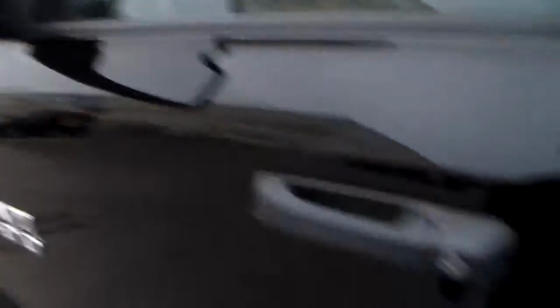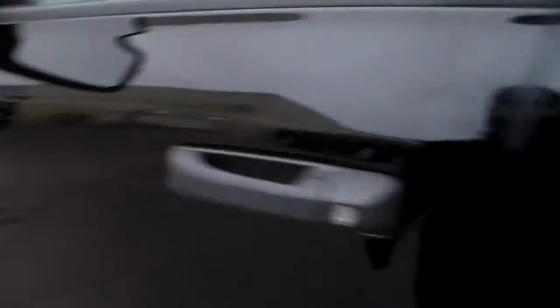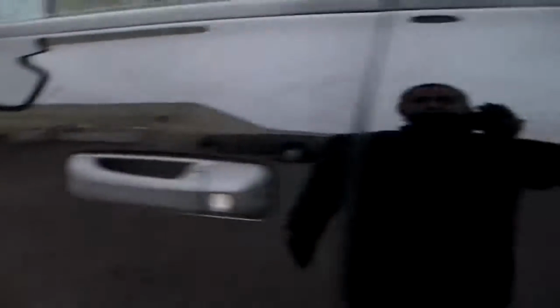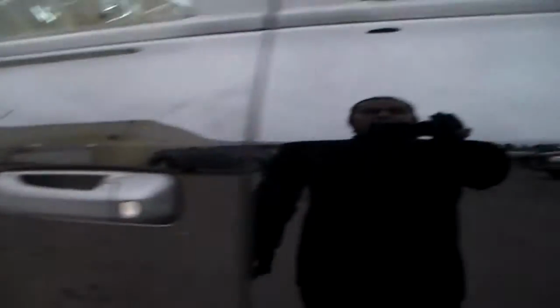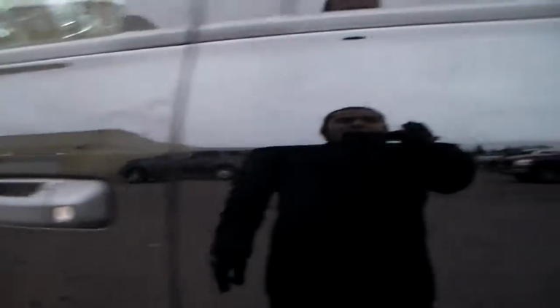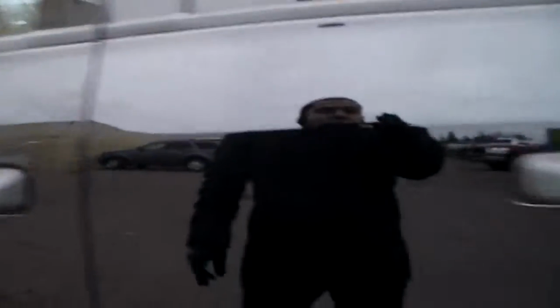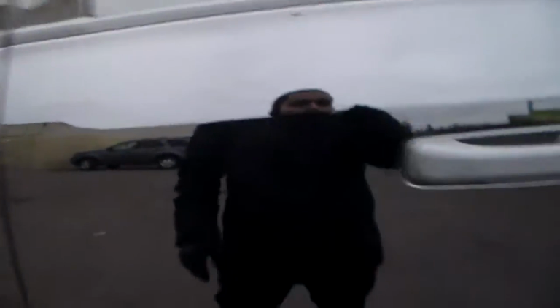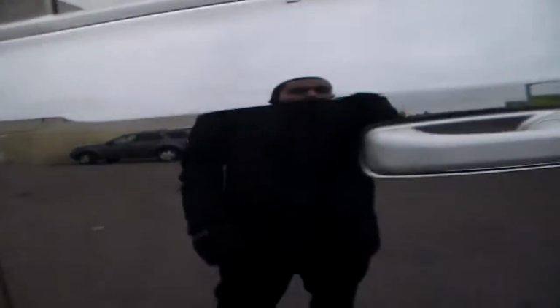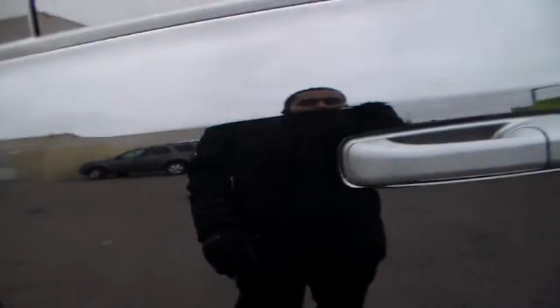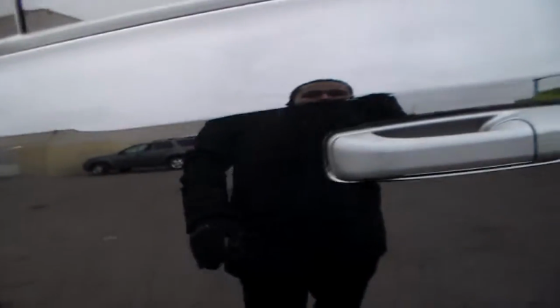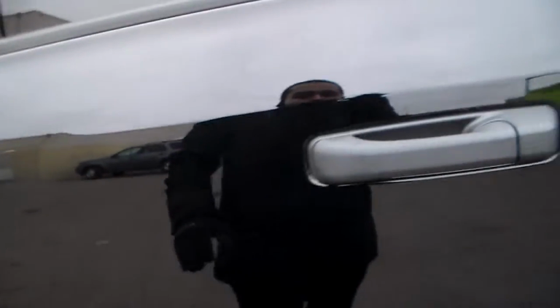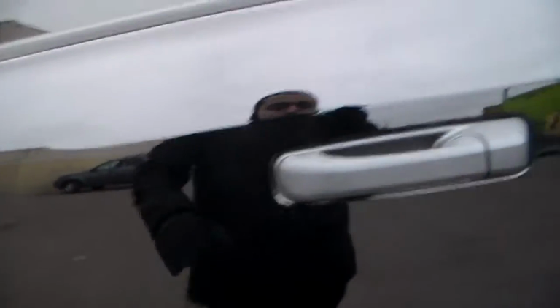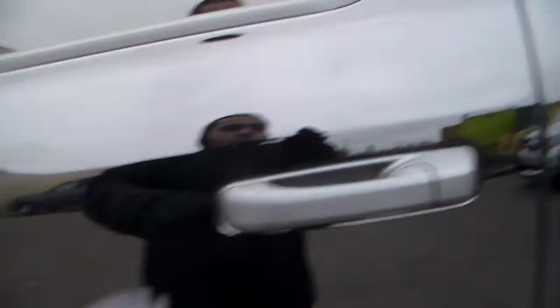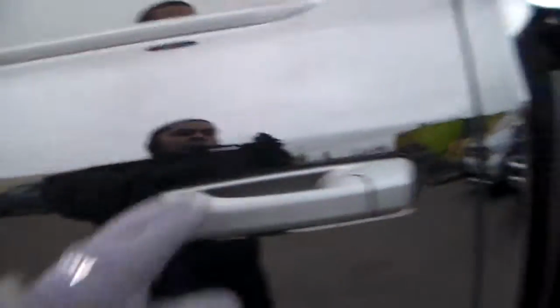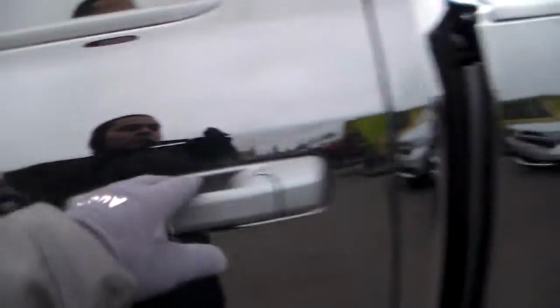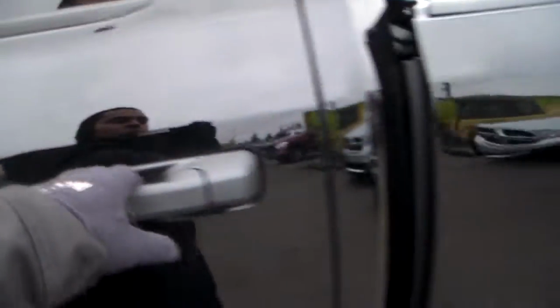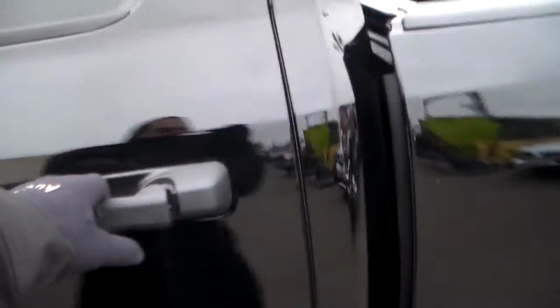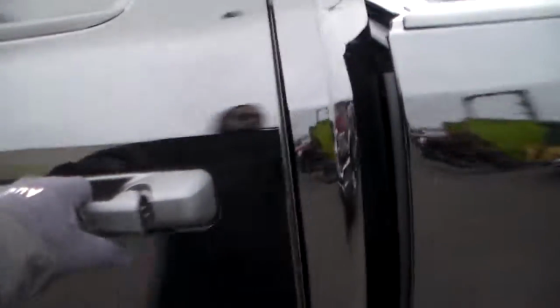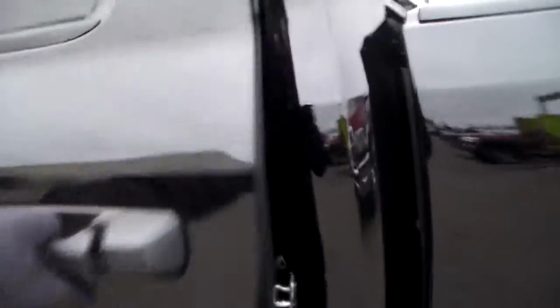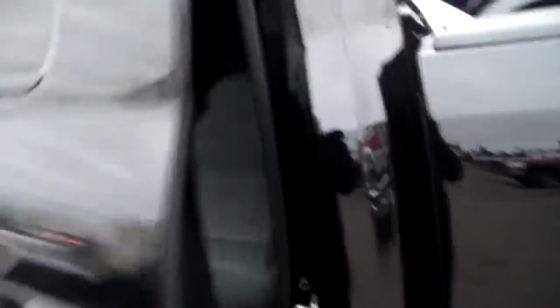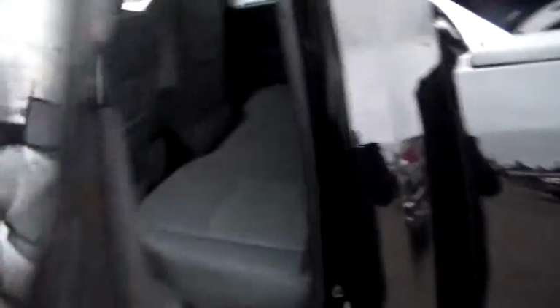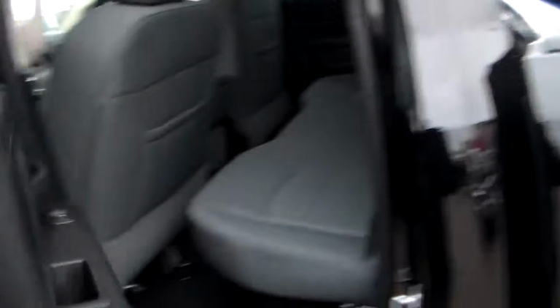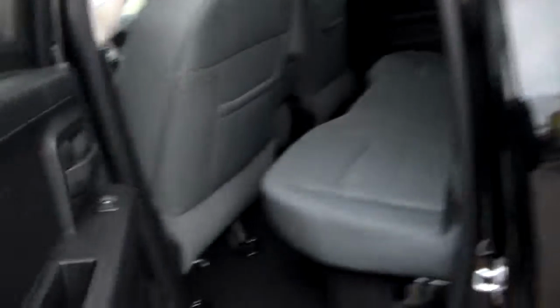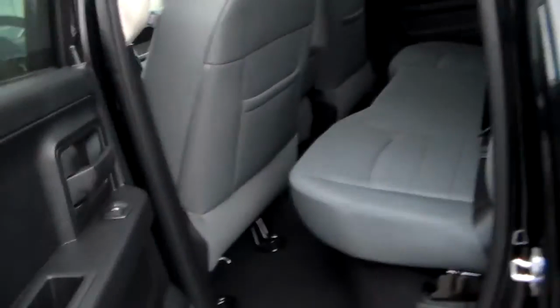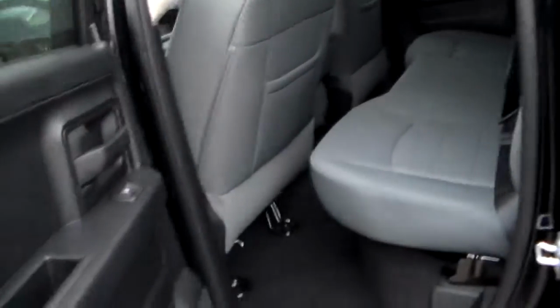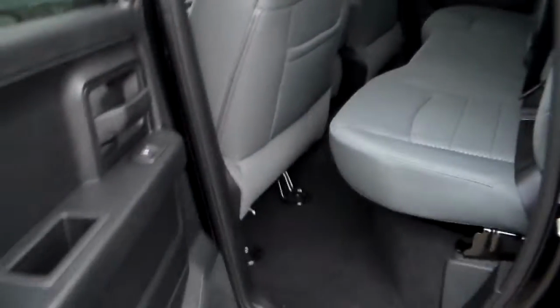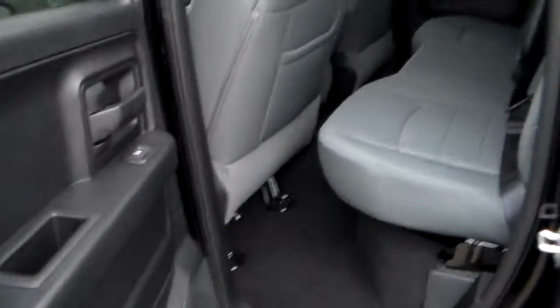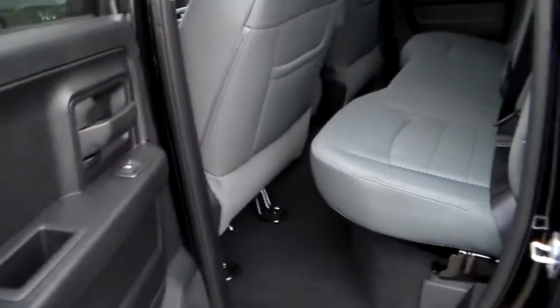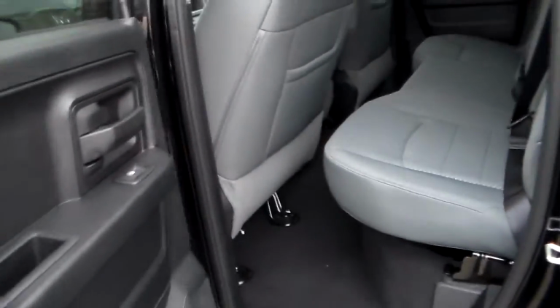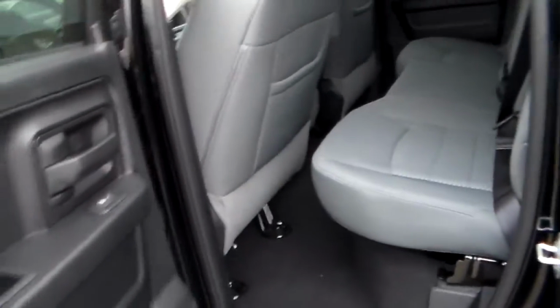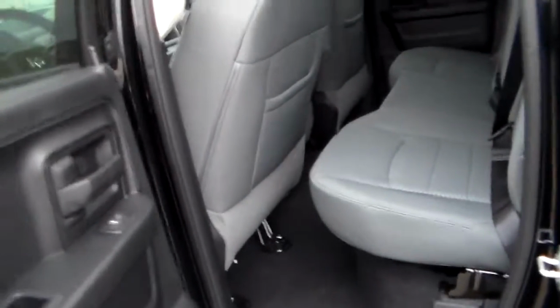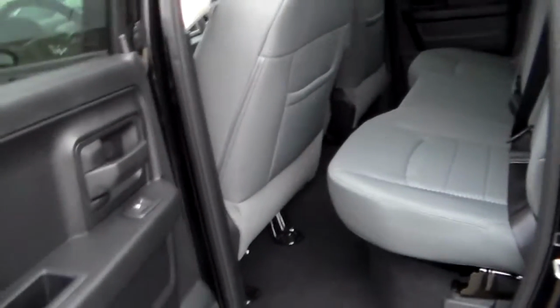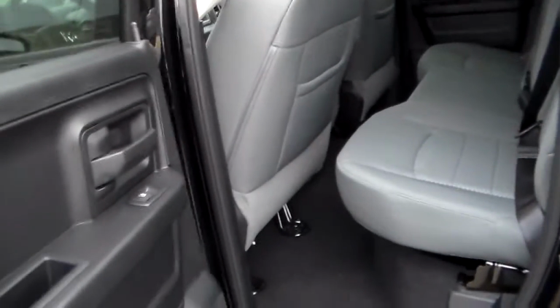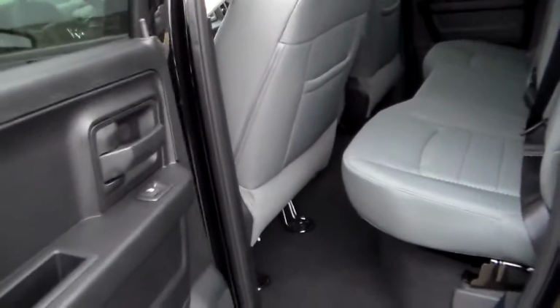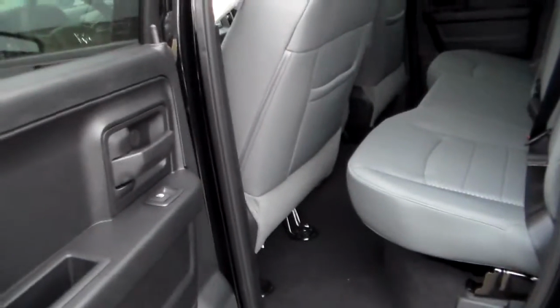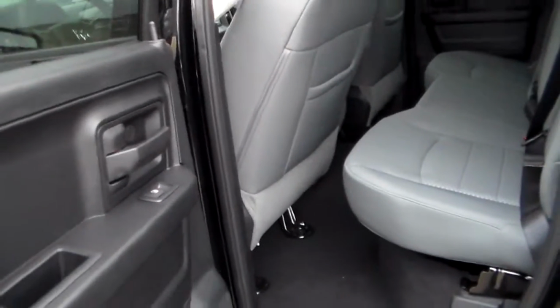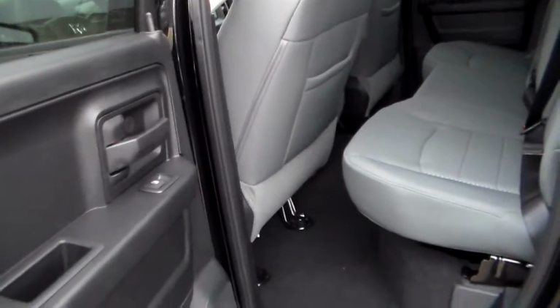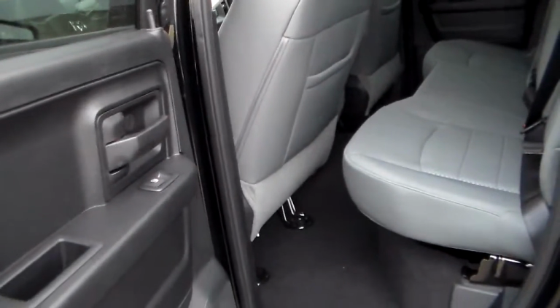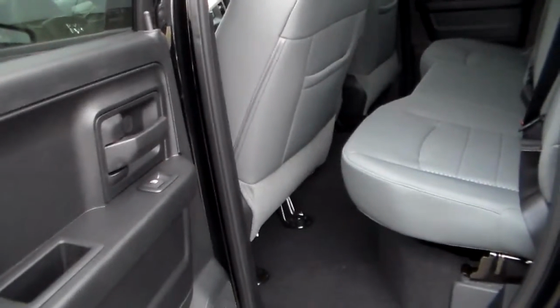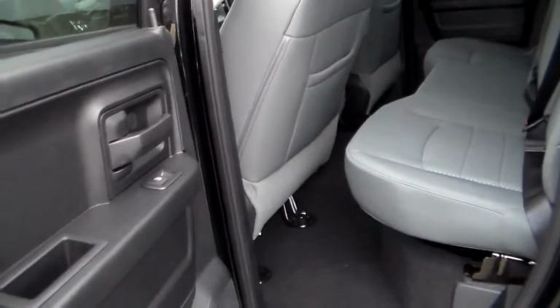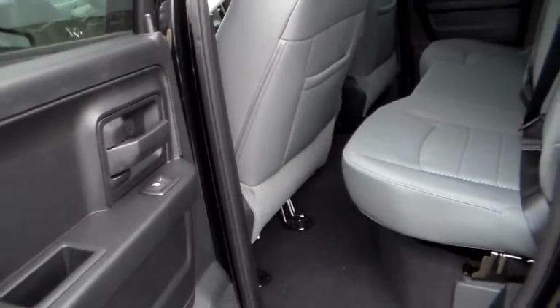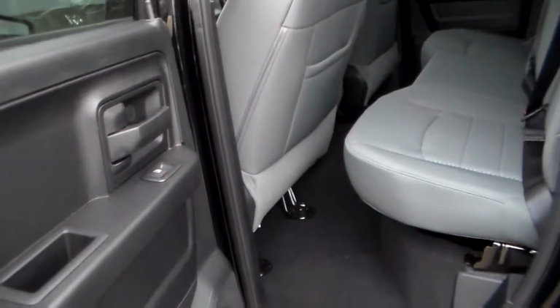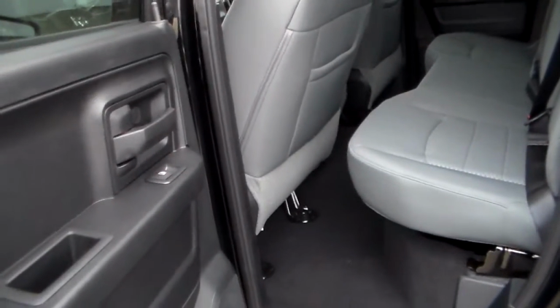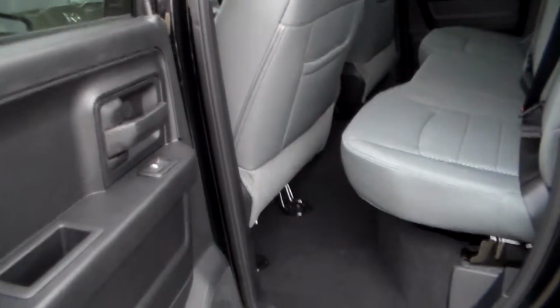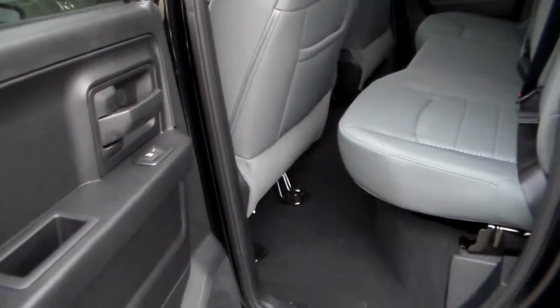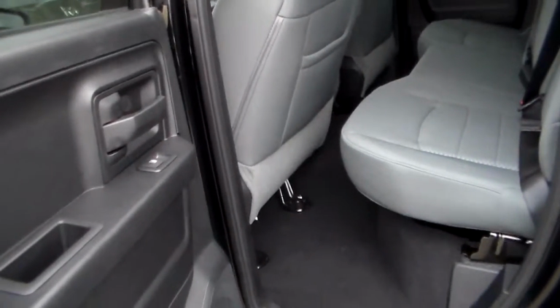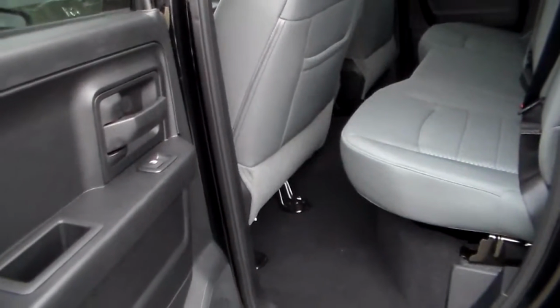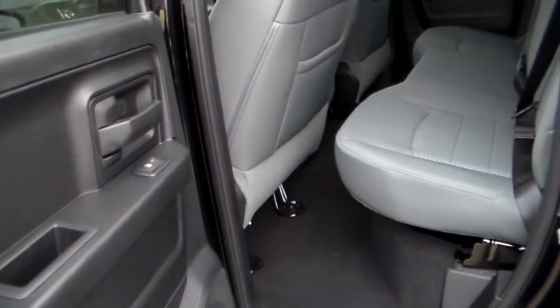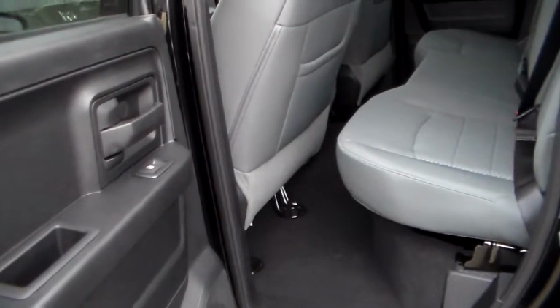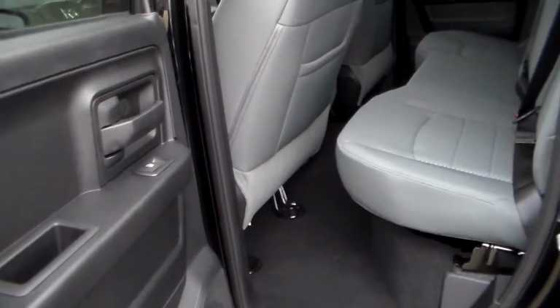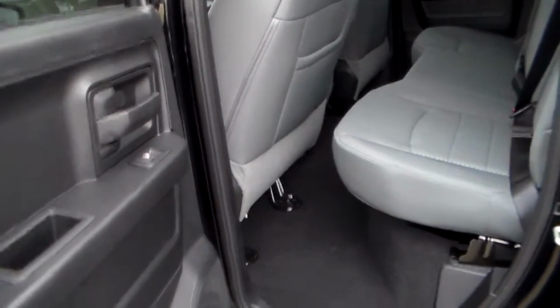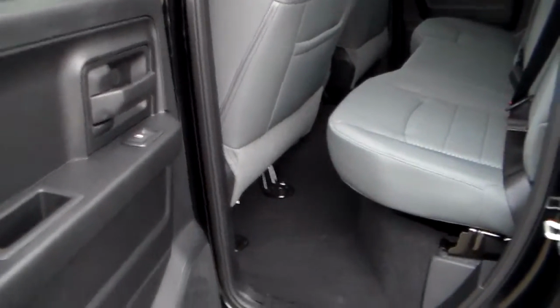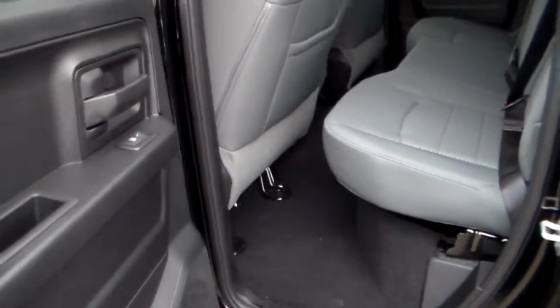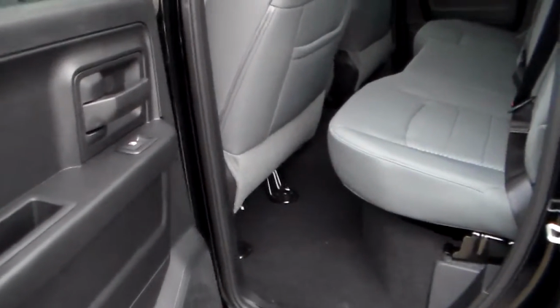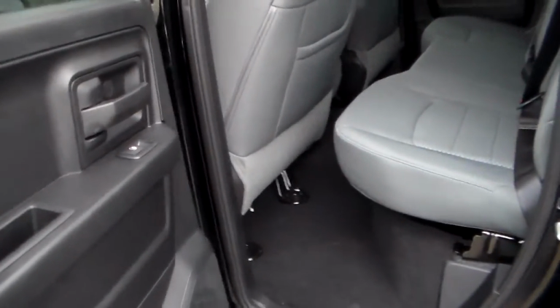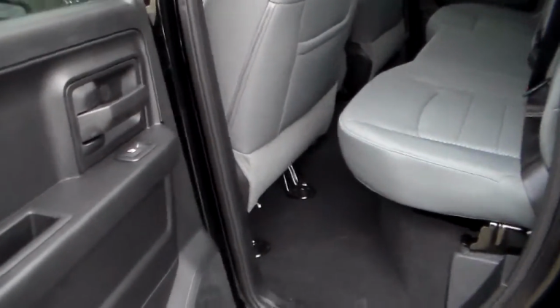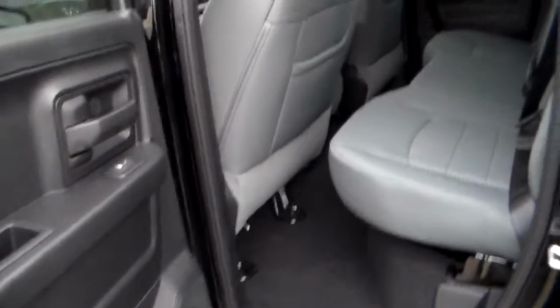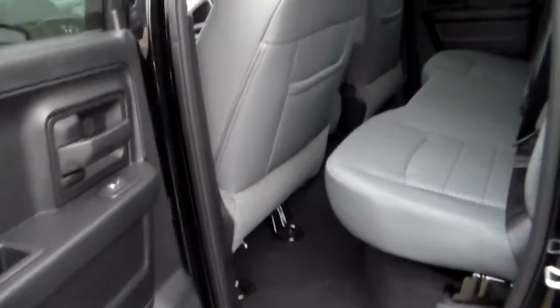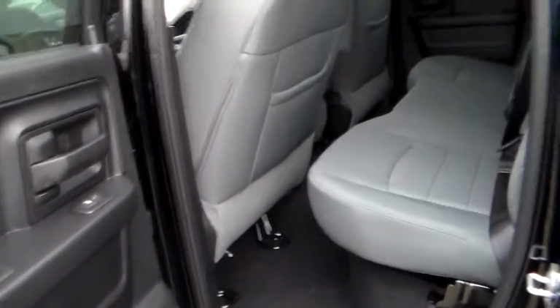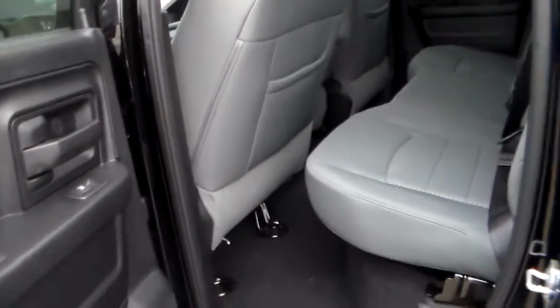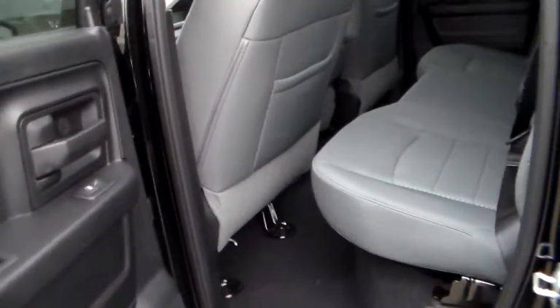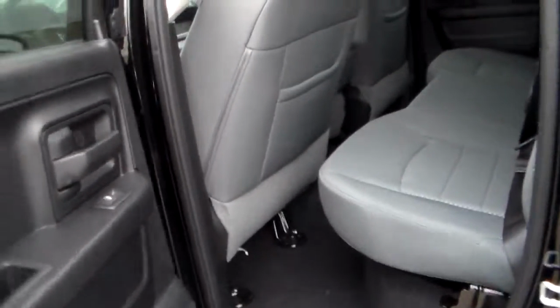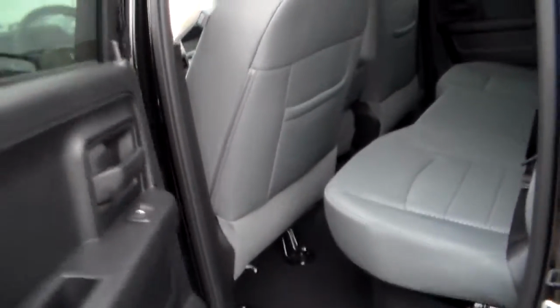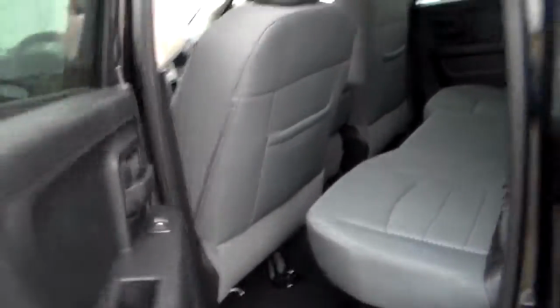This is the quad cab so it has the quad cab spacing in the back. It's the diesel gray interior which is a new color for the interior.